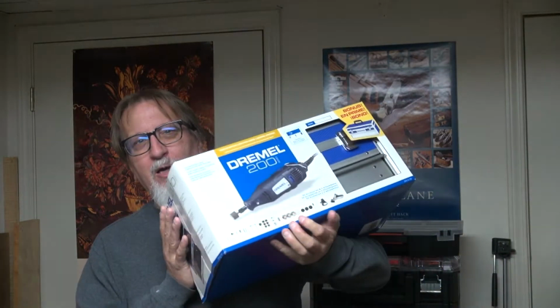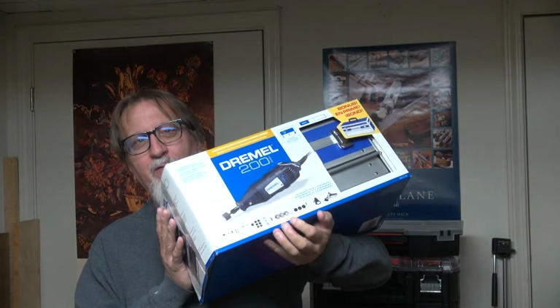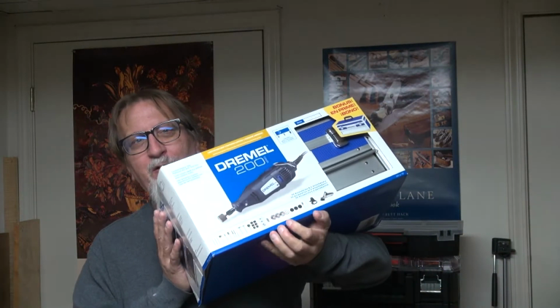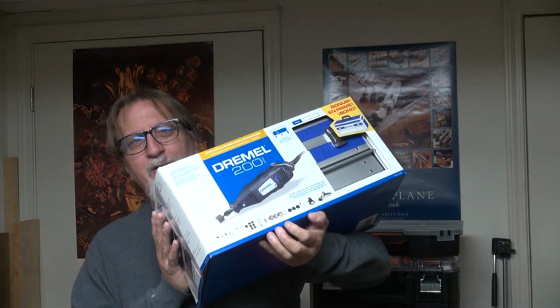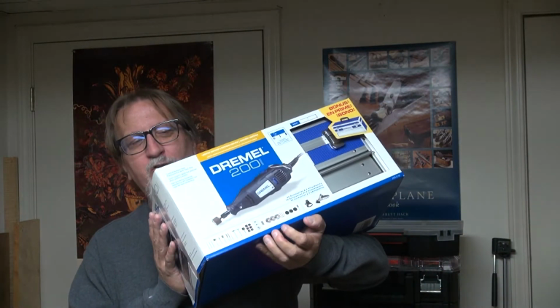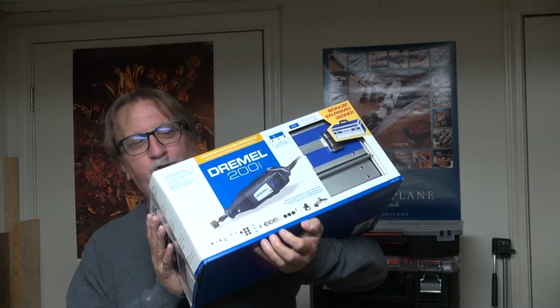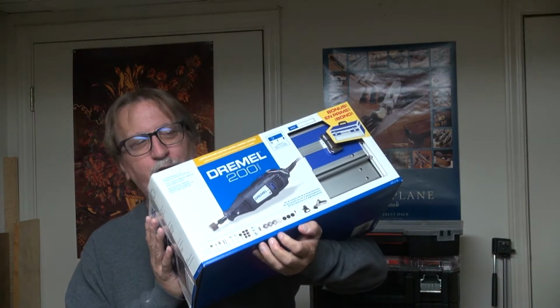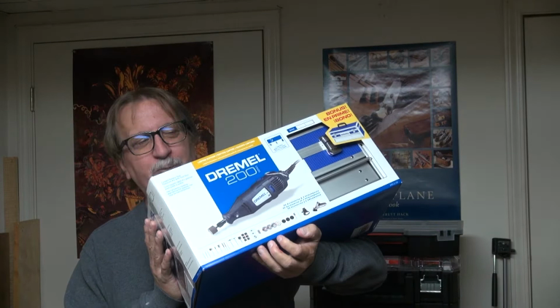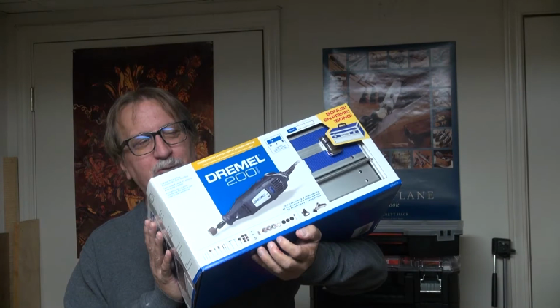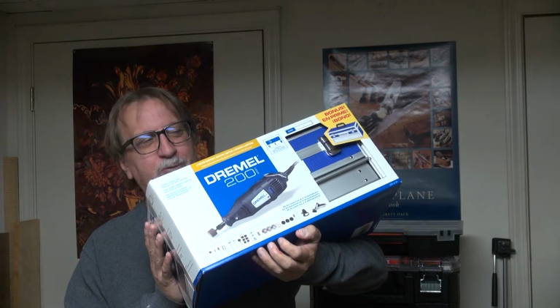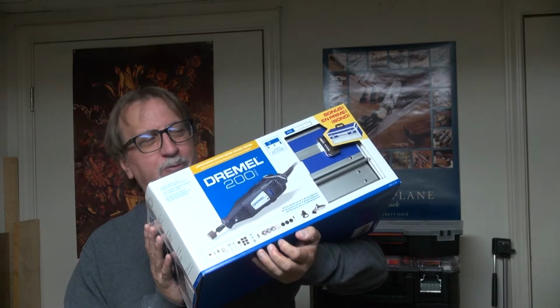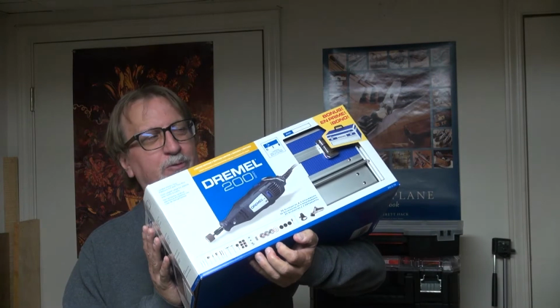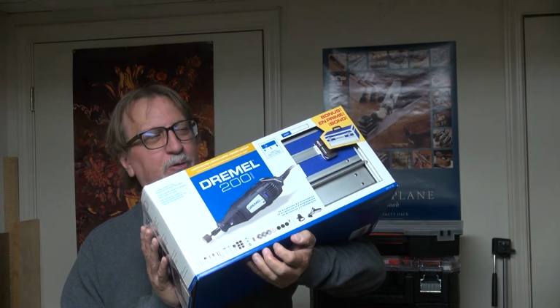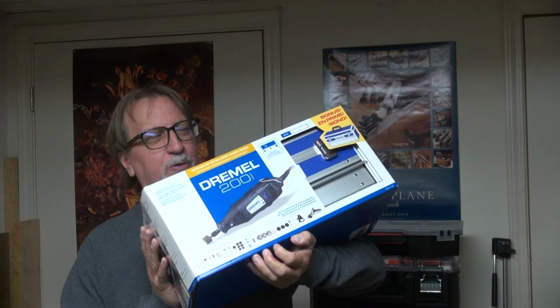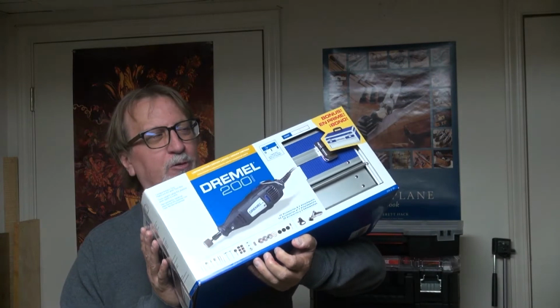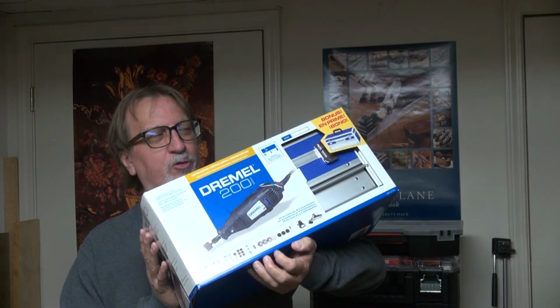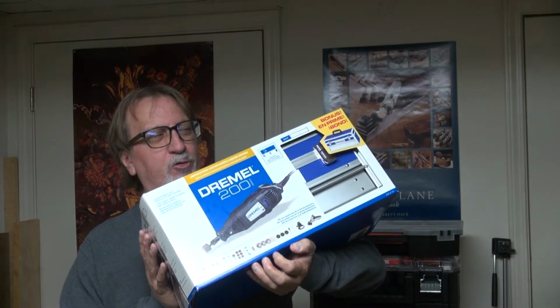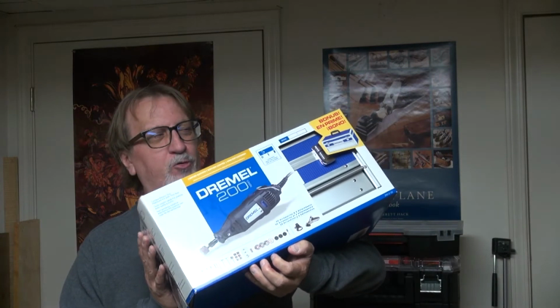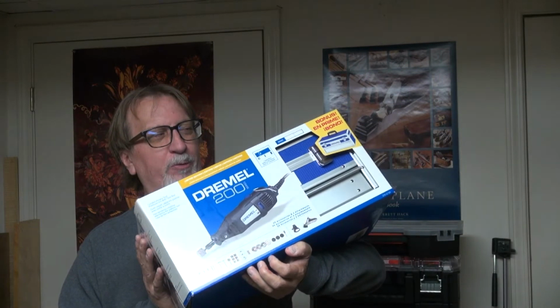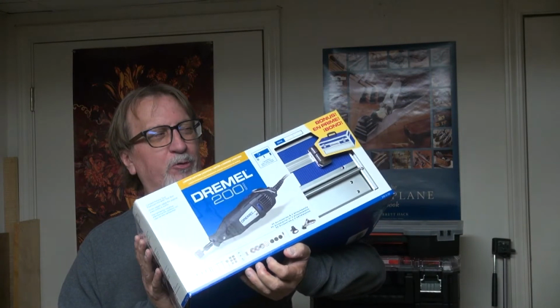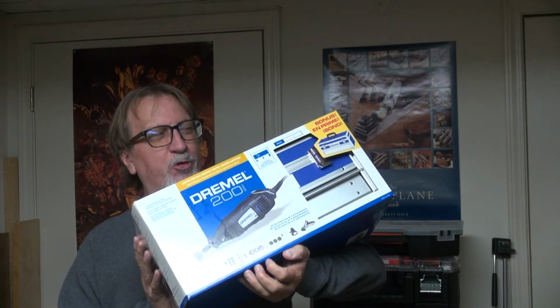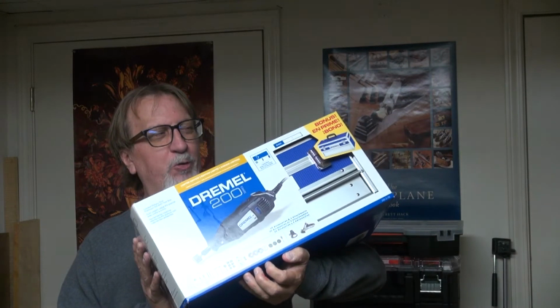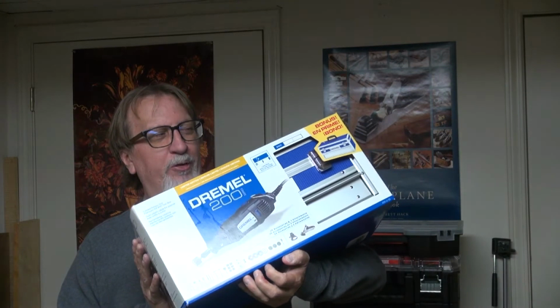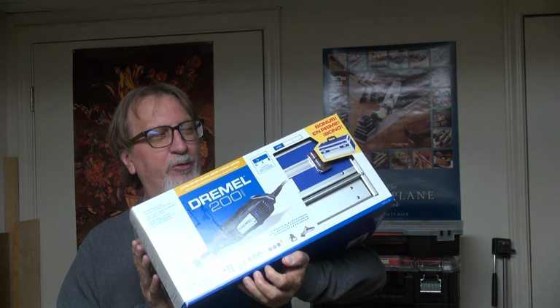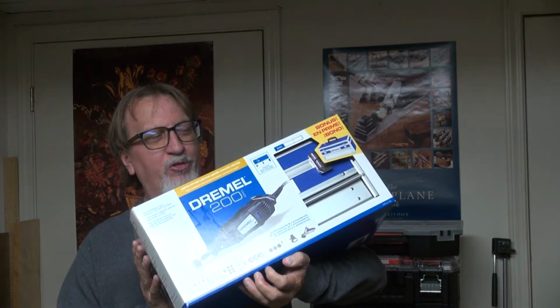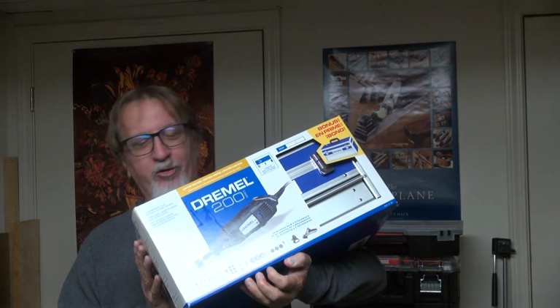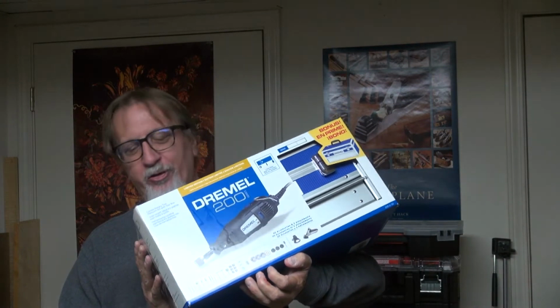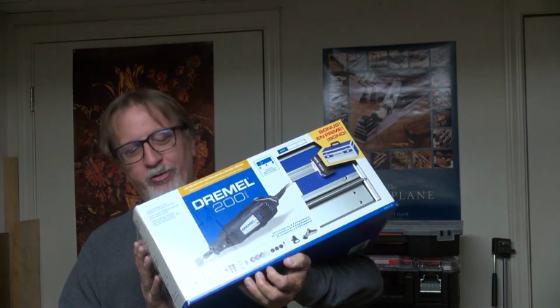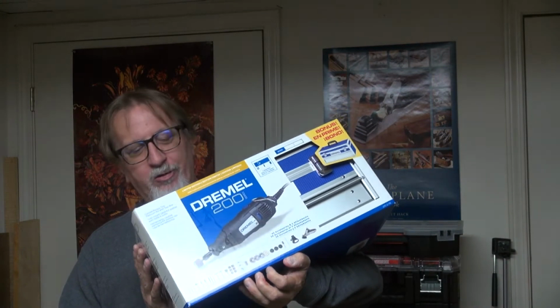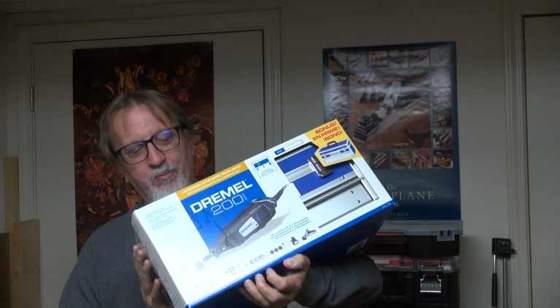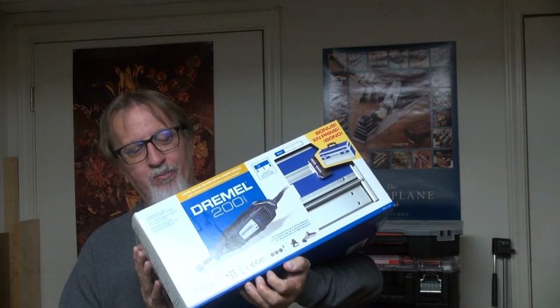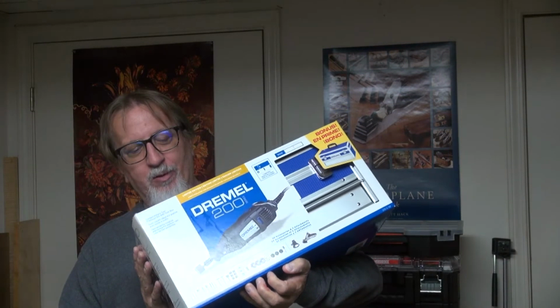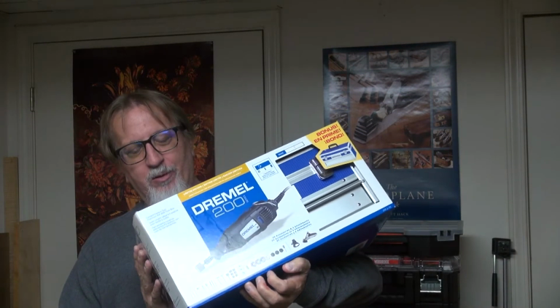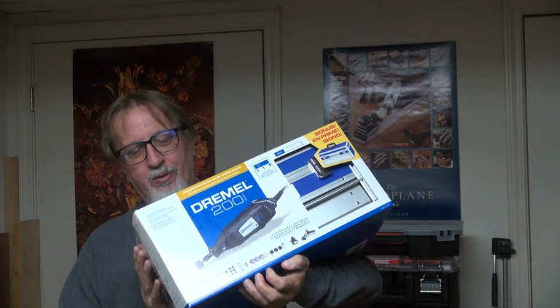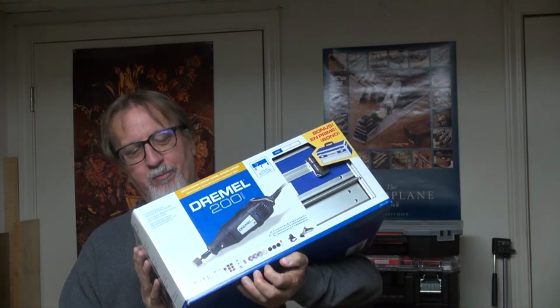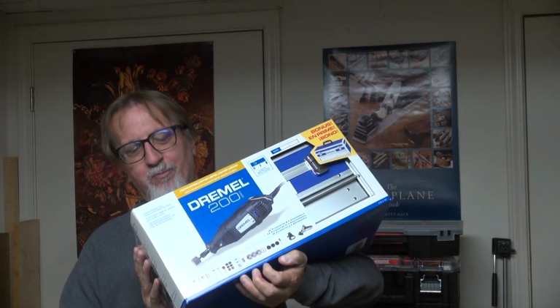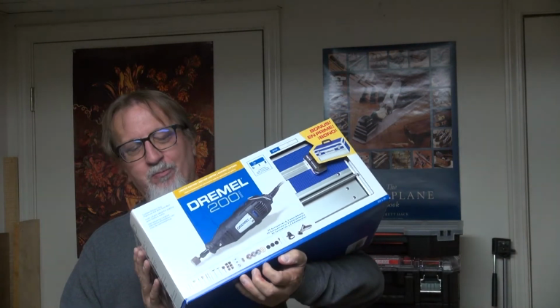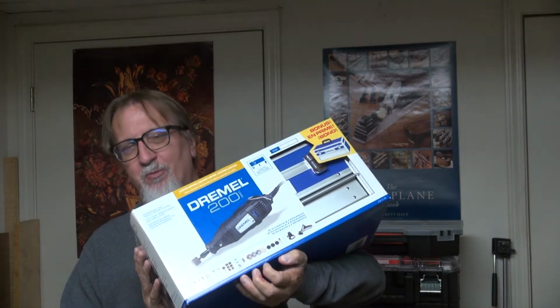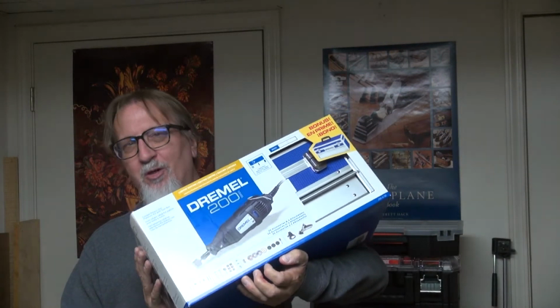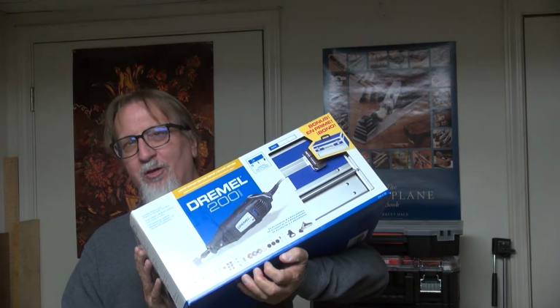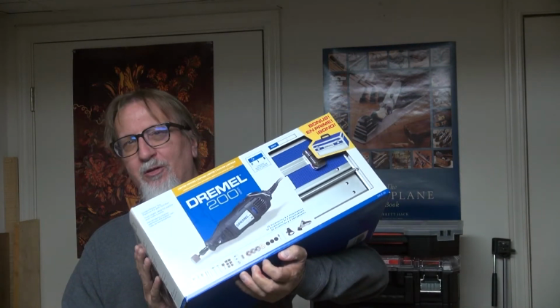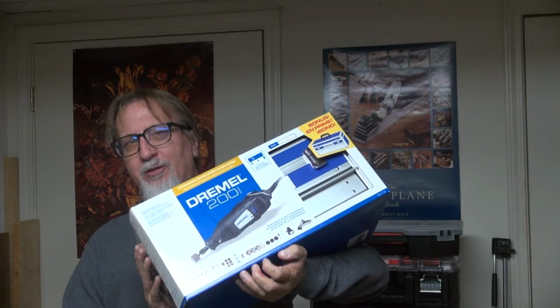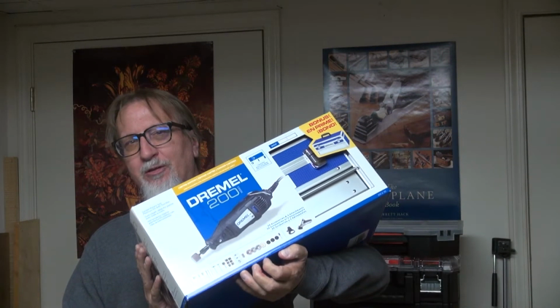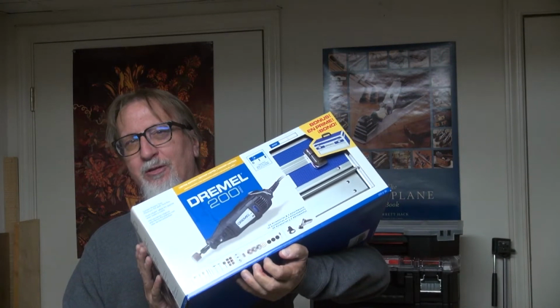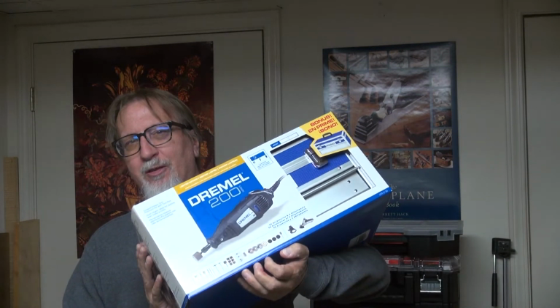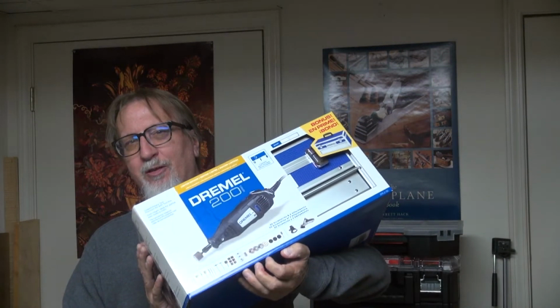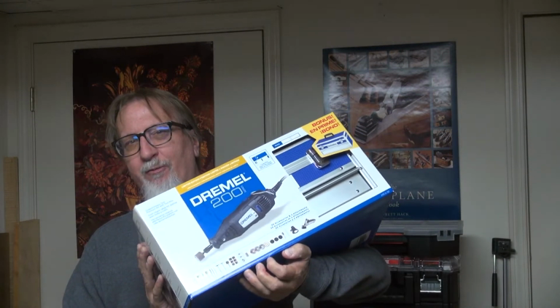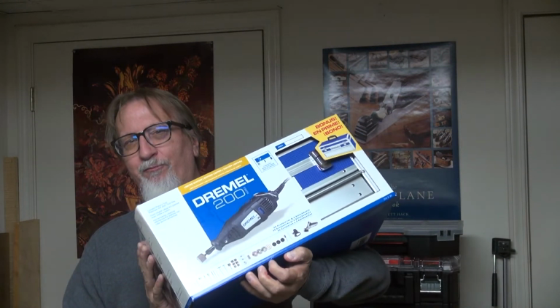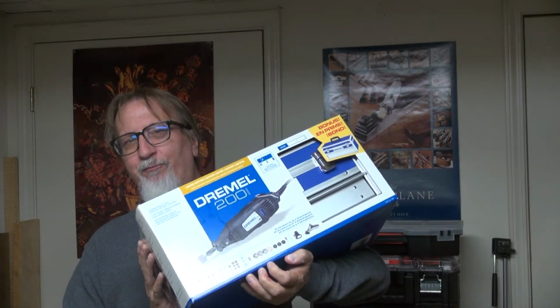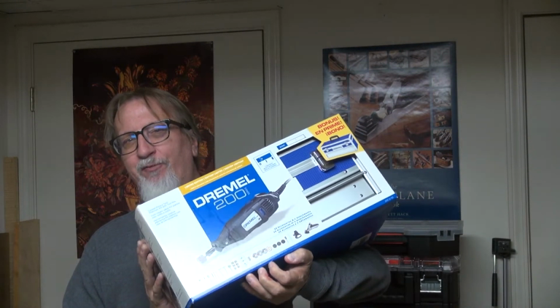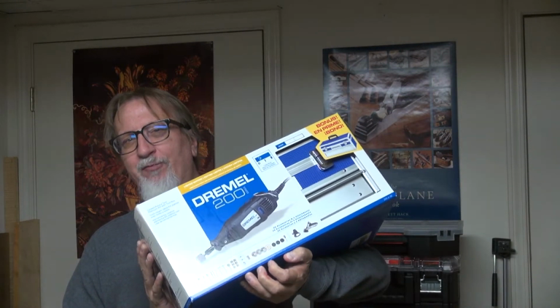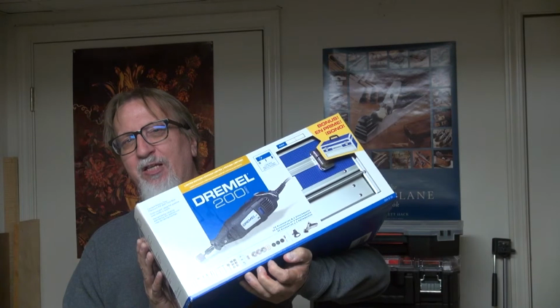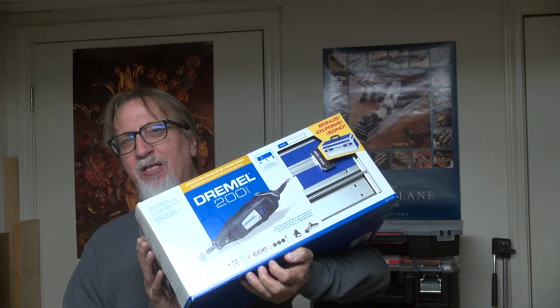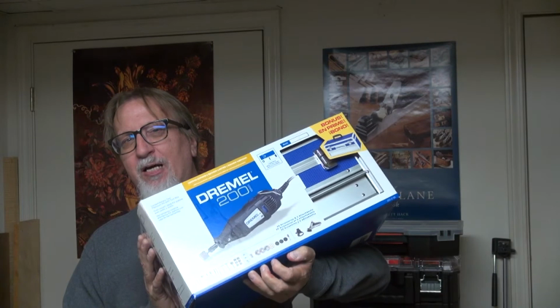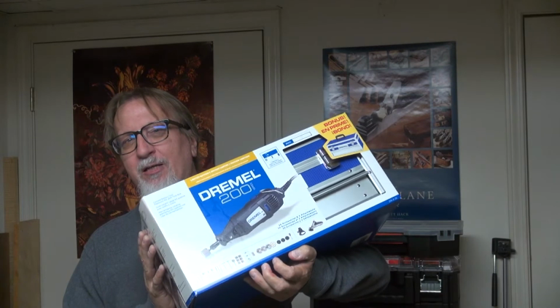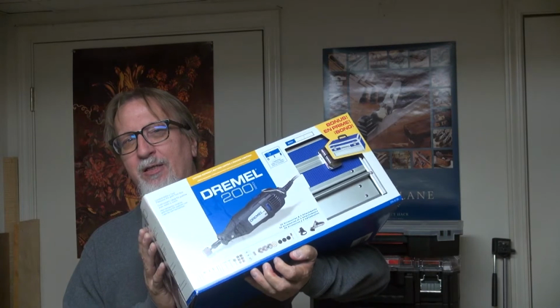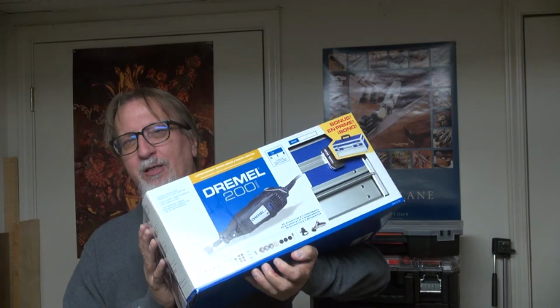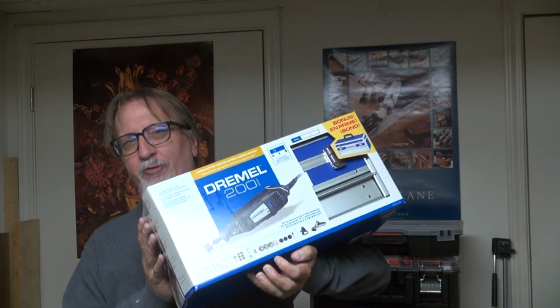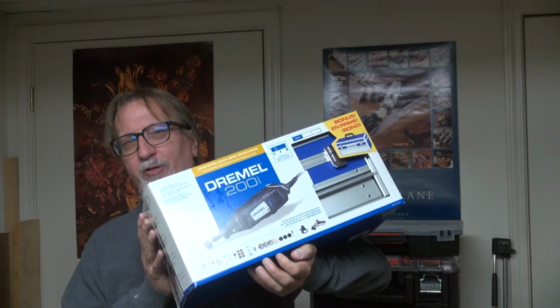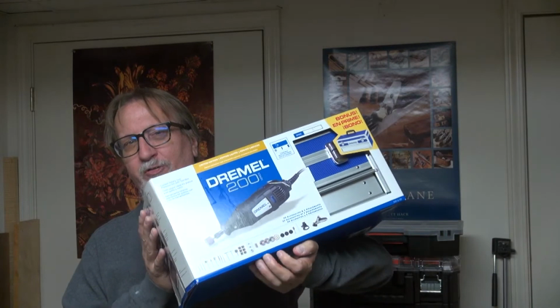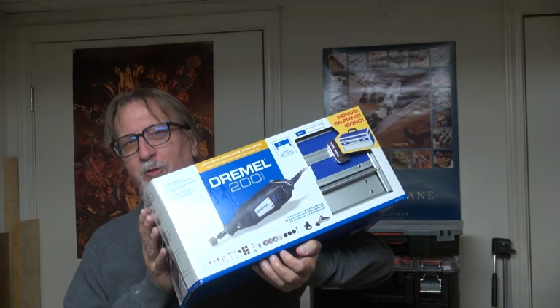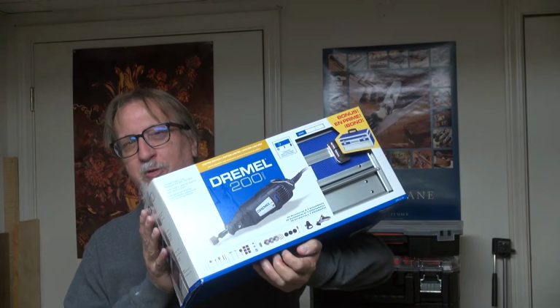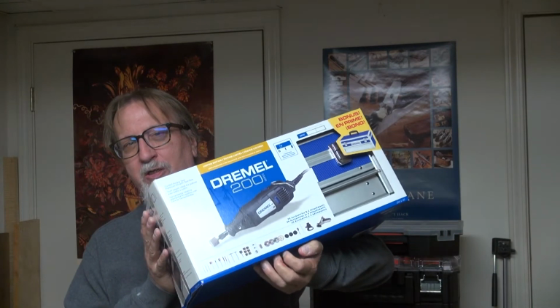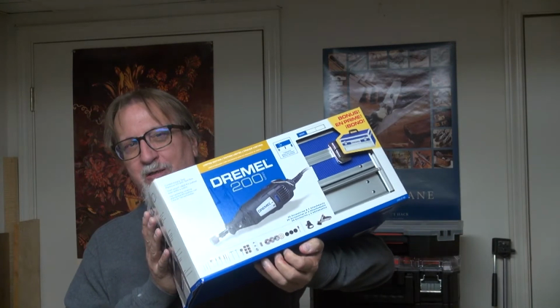I found this Dremel — the Dremel 200 series — for $59 for this whole kit.